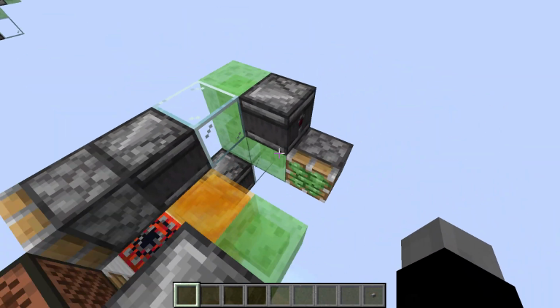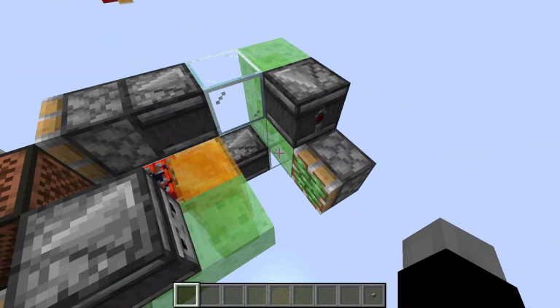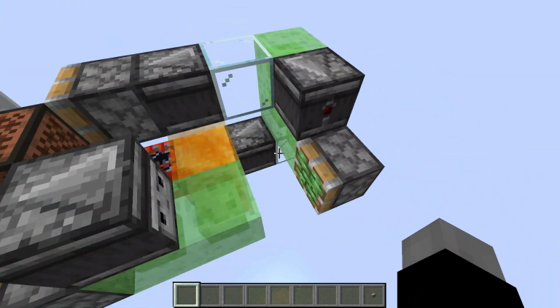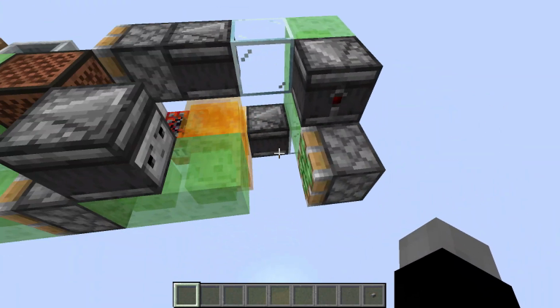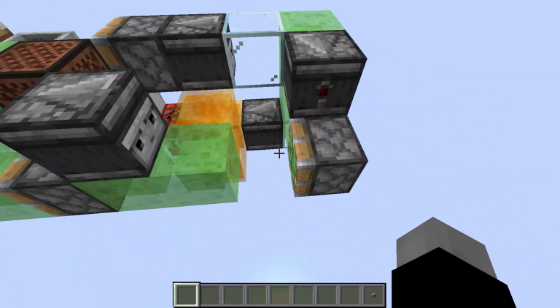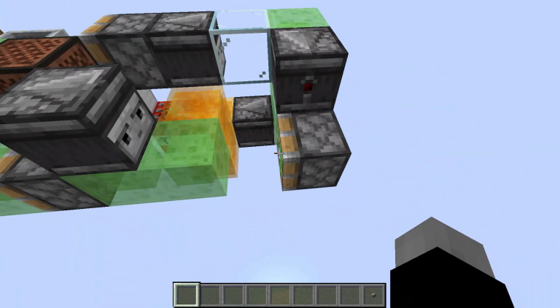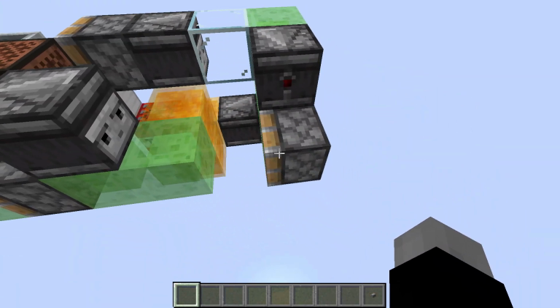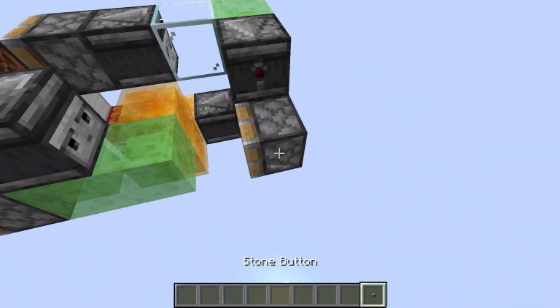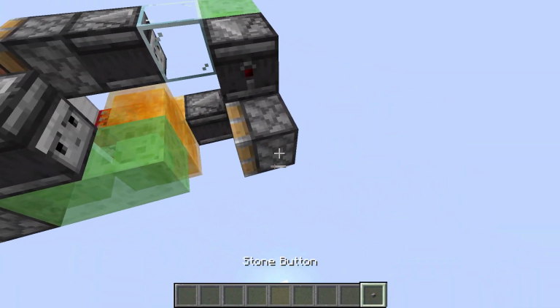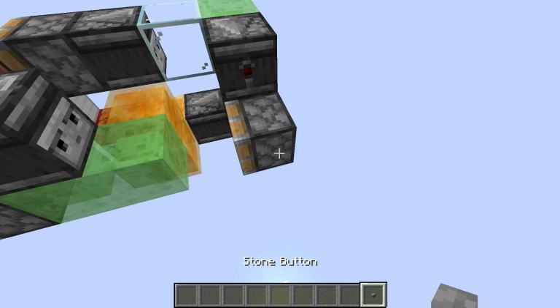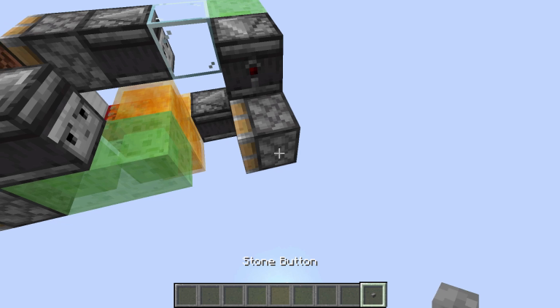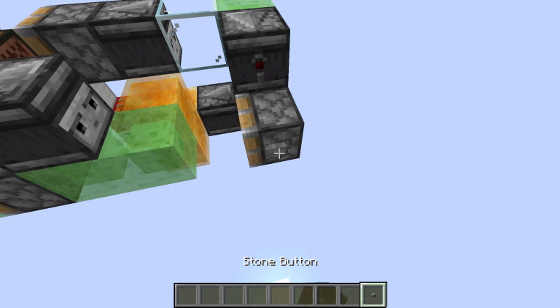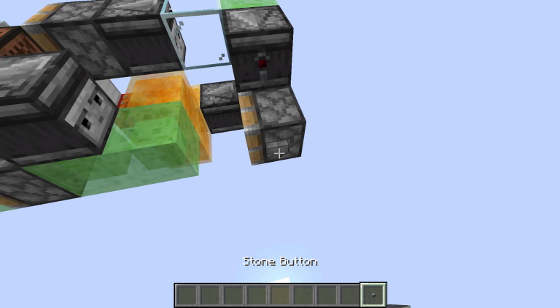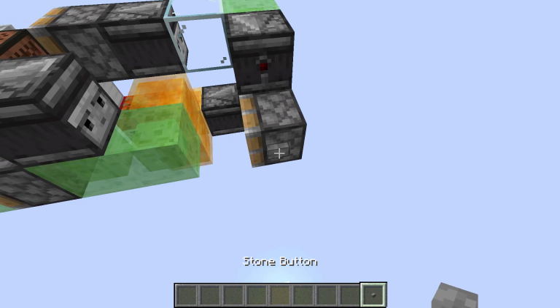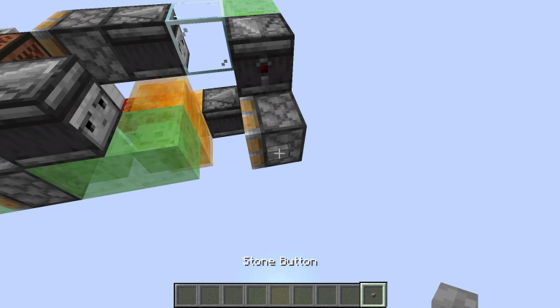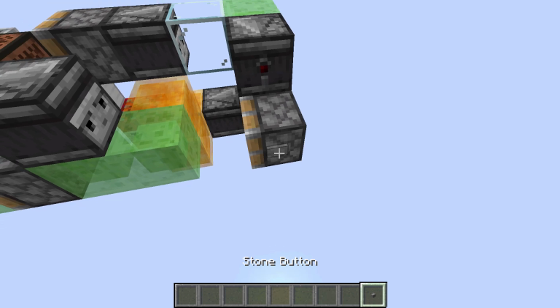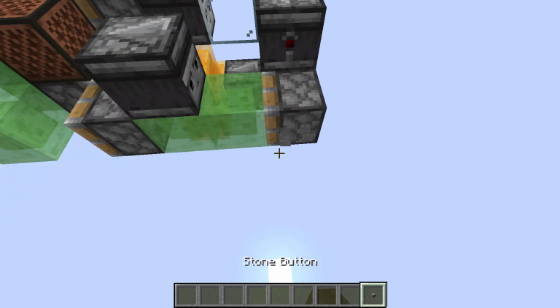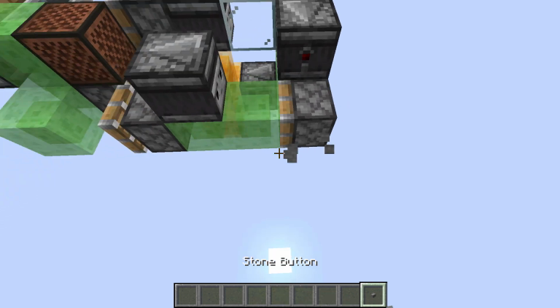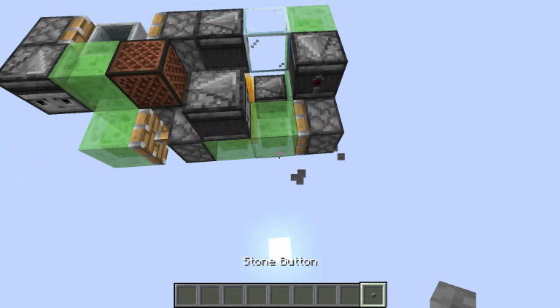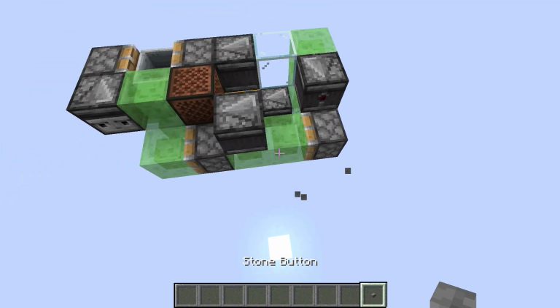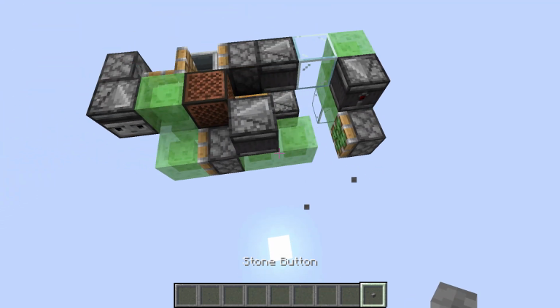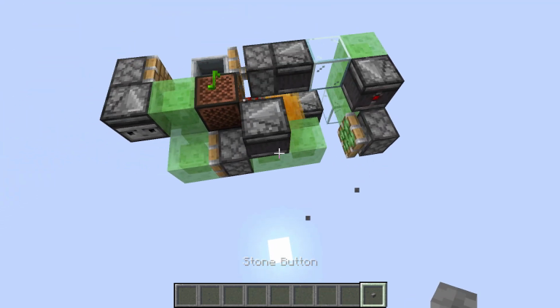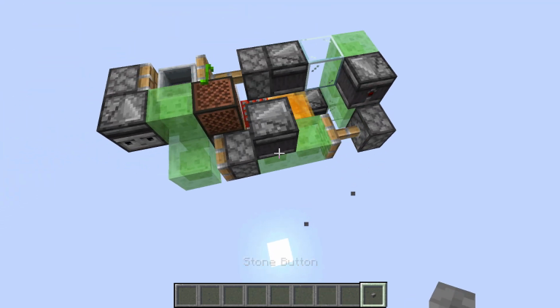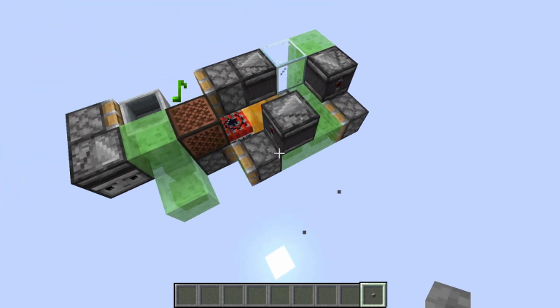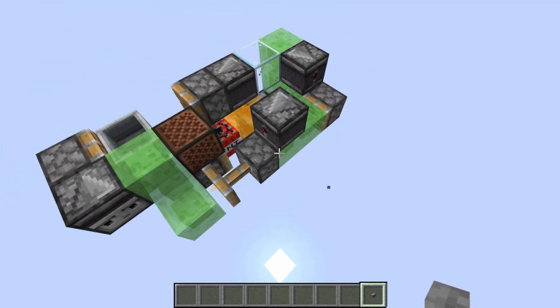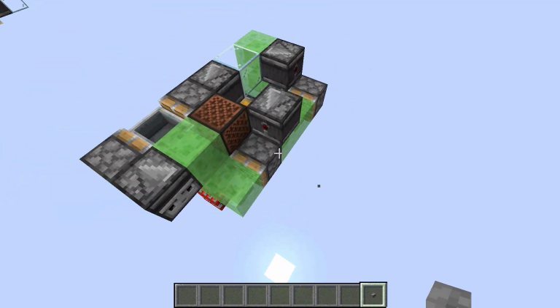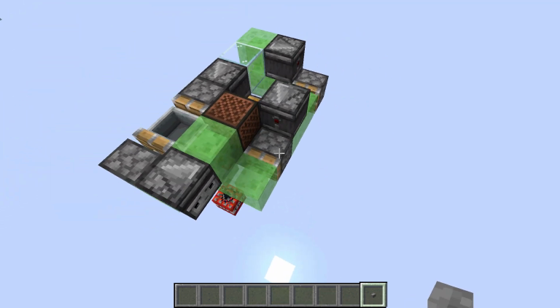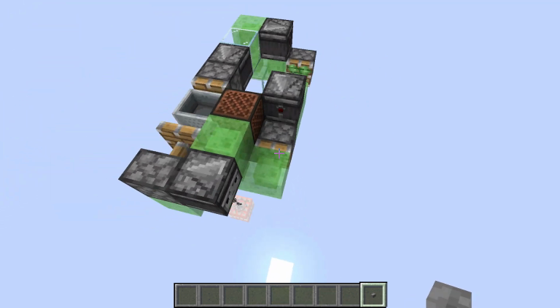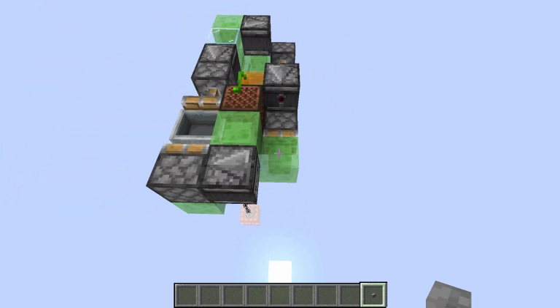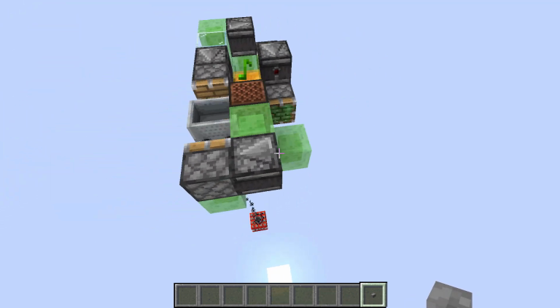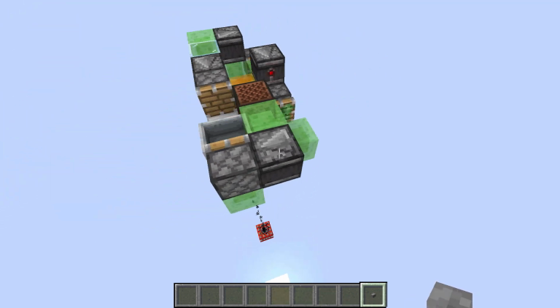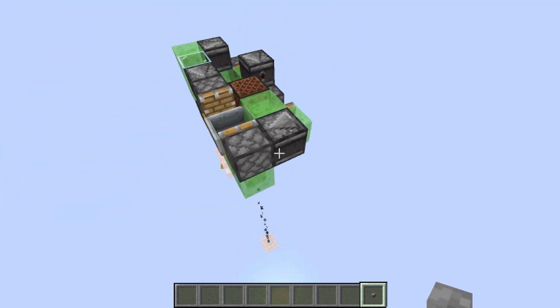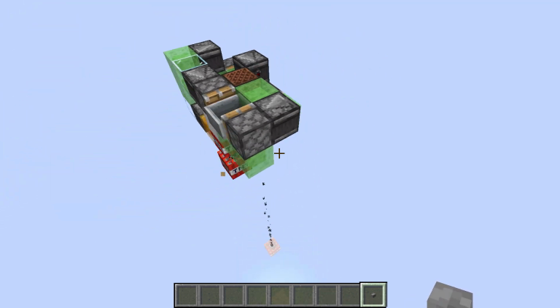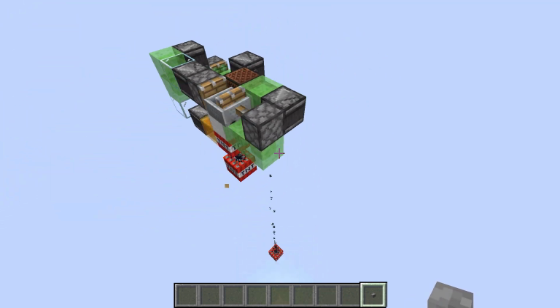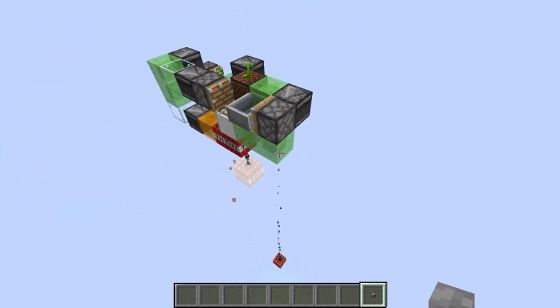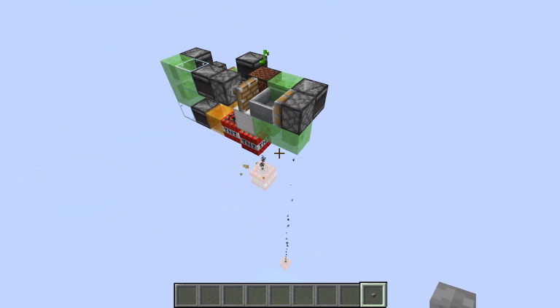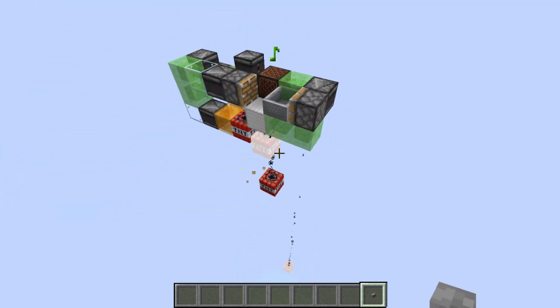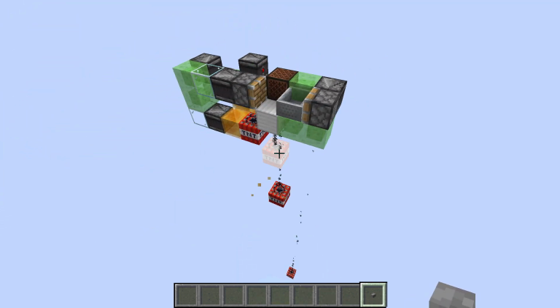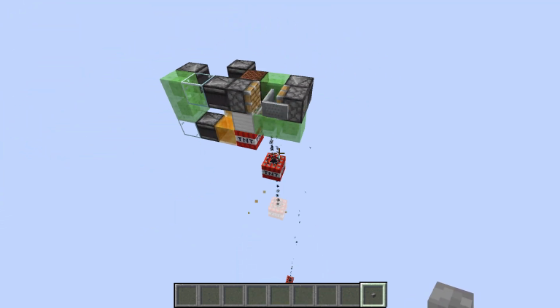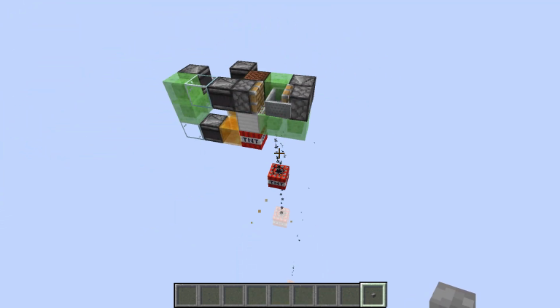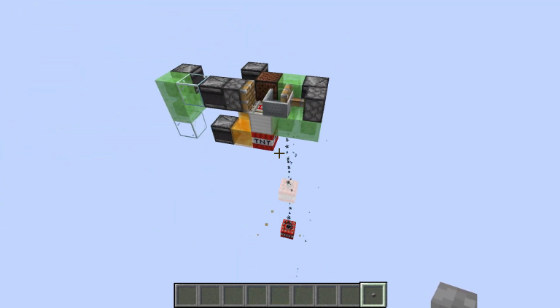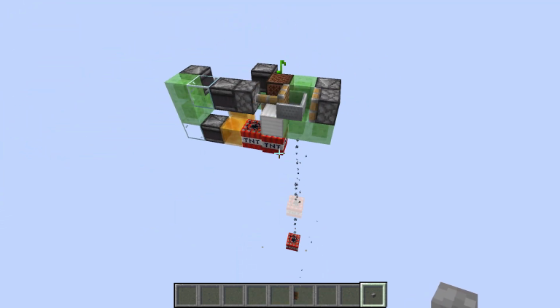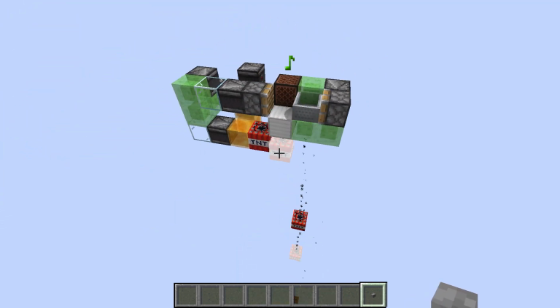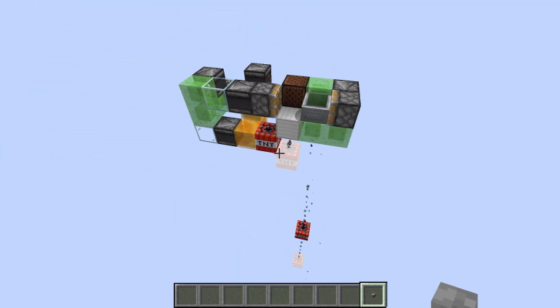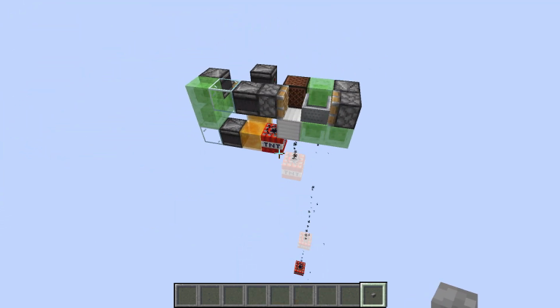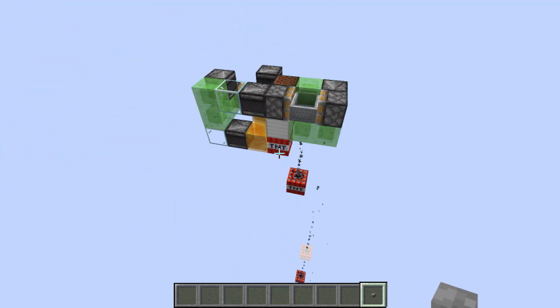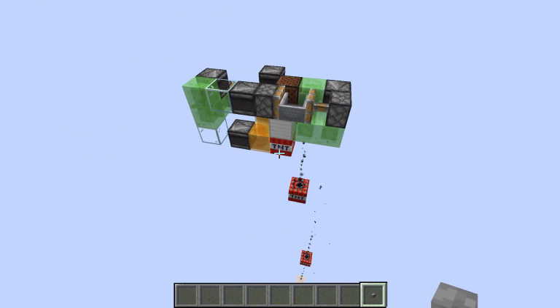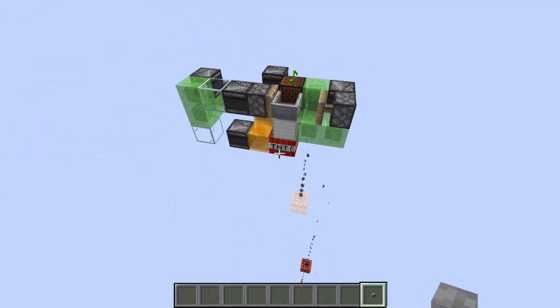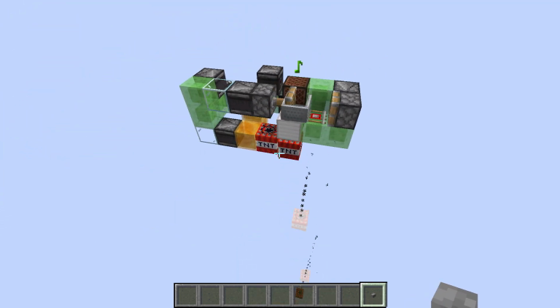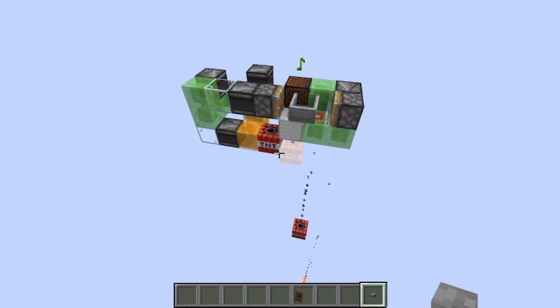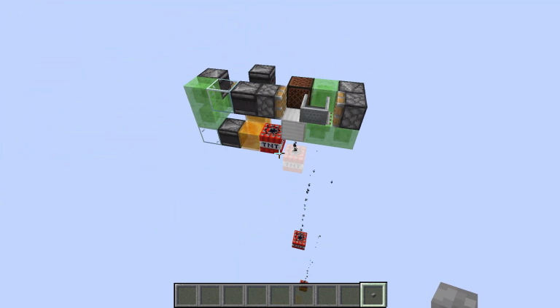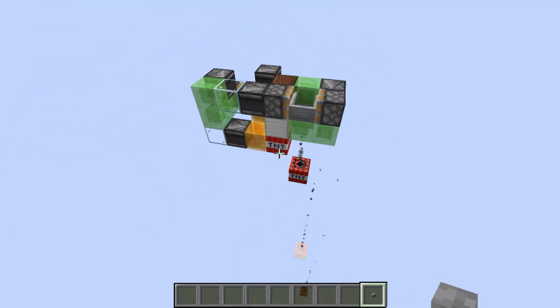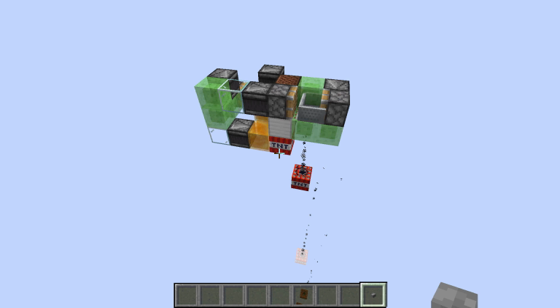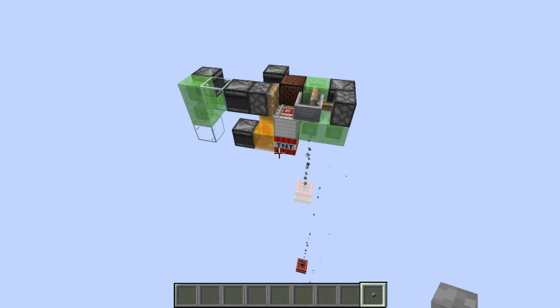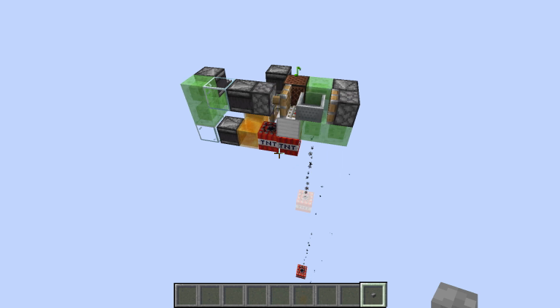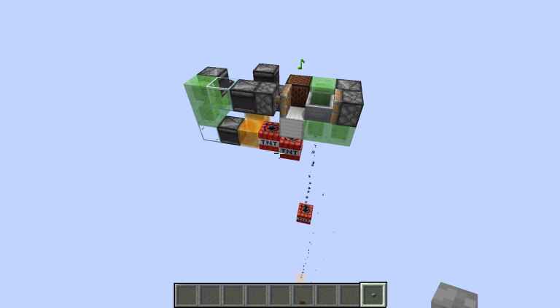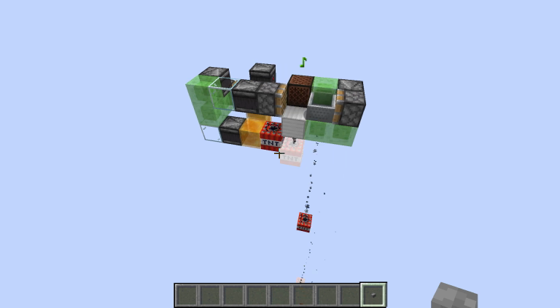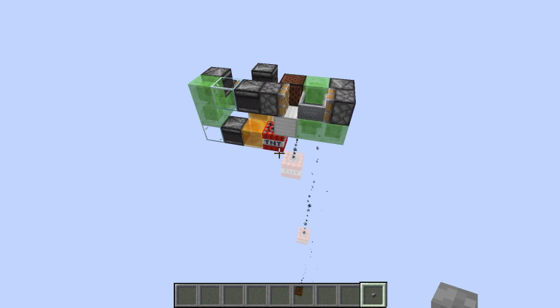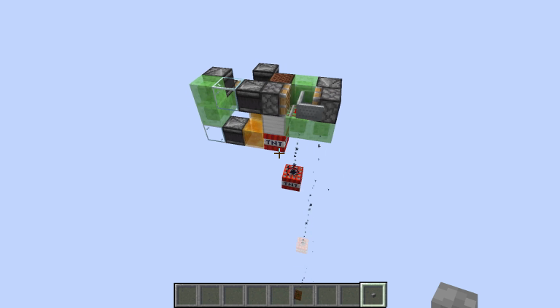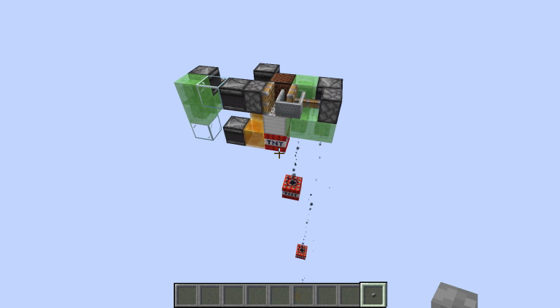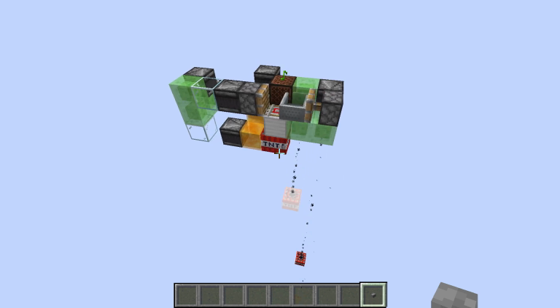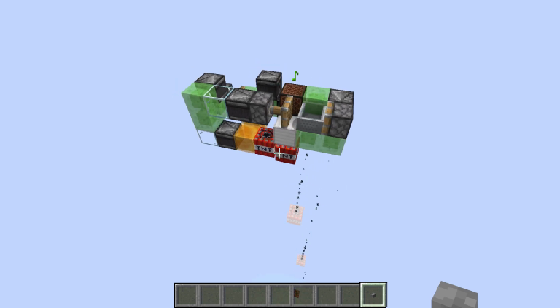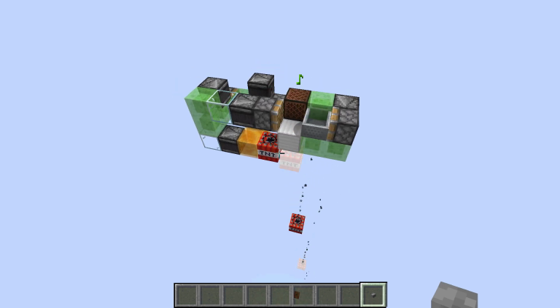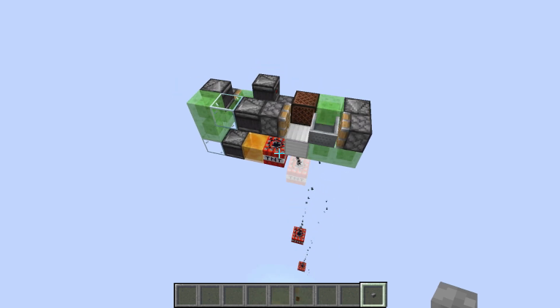To send it off we can simply power this piston, and now you can see that each time it moves forward it will duplicate a piece of TNT.